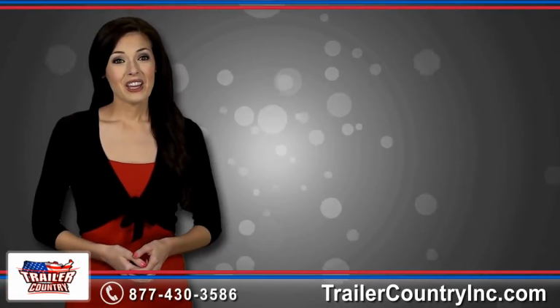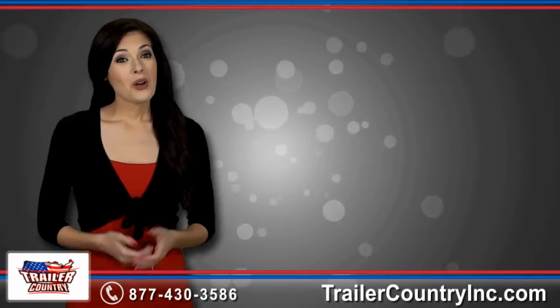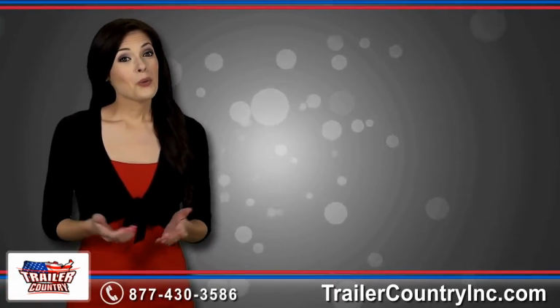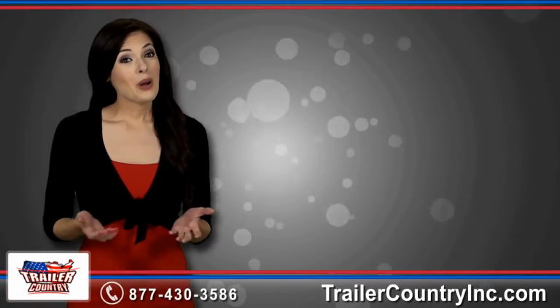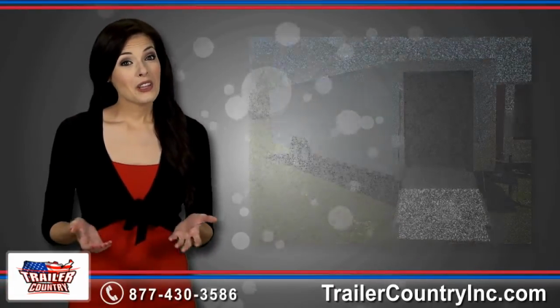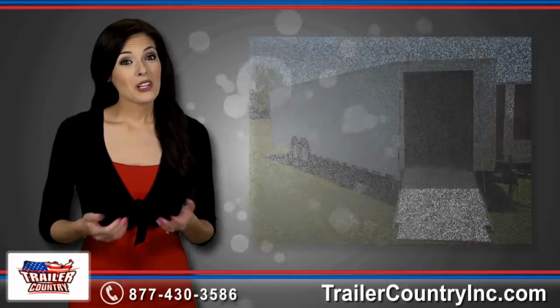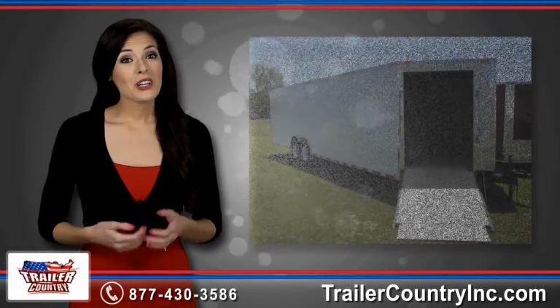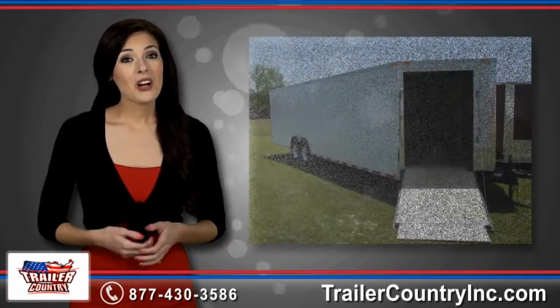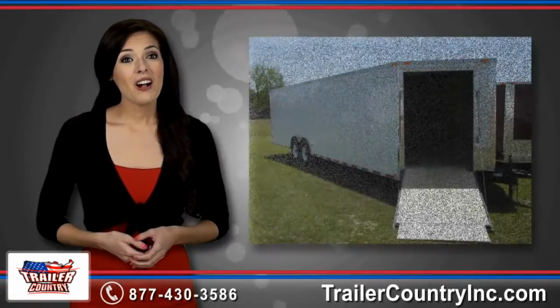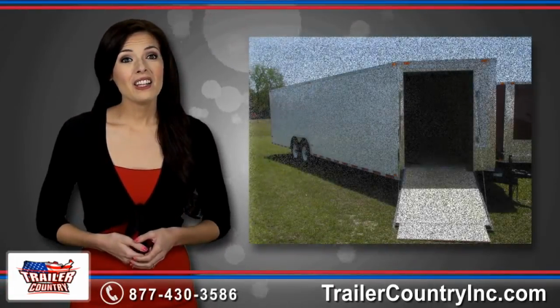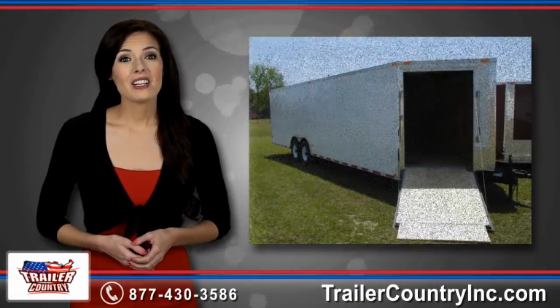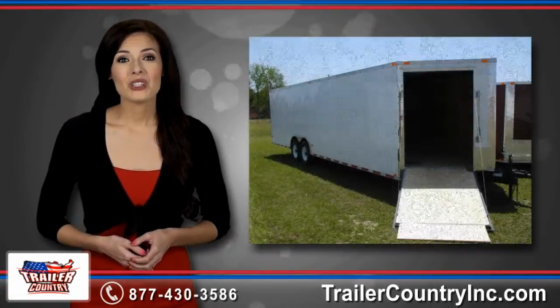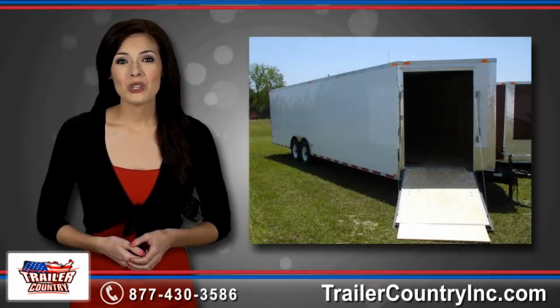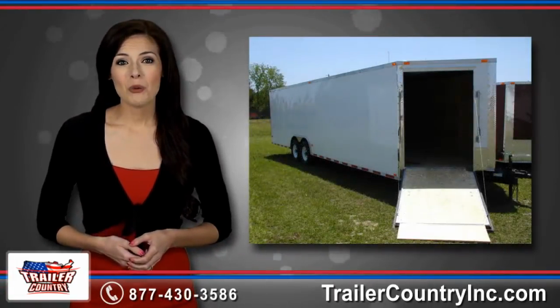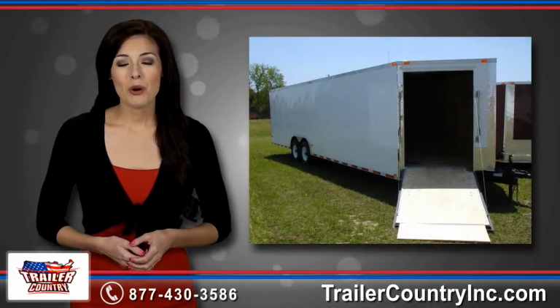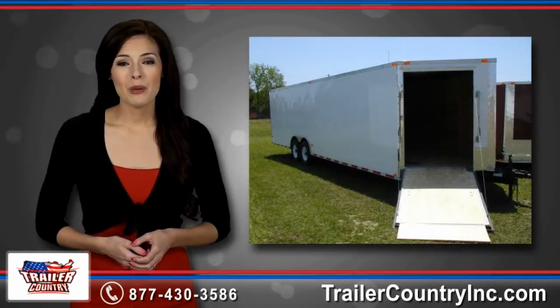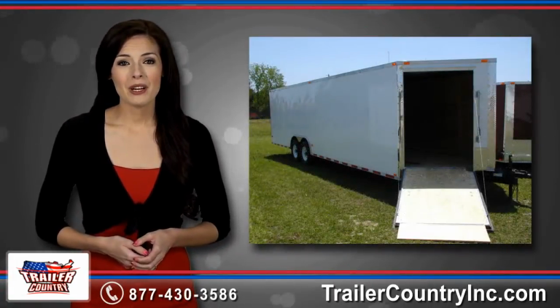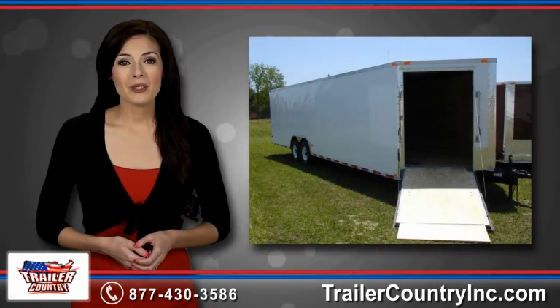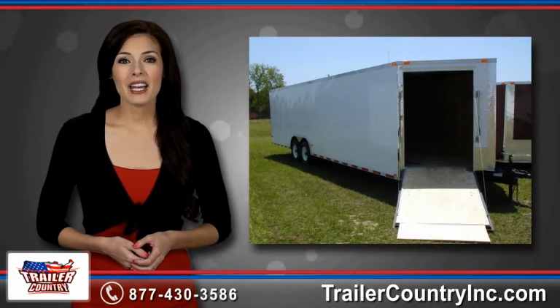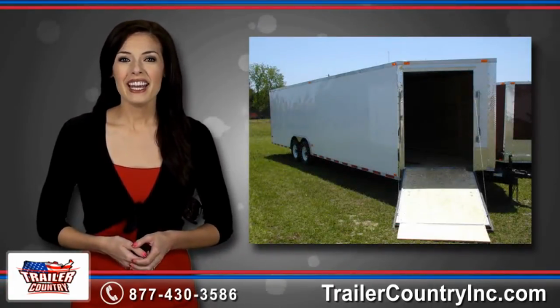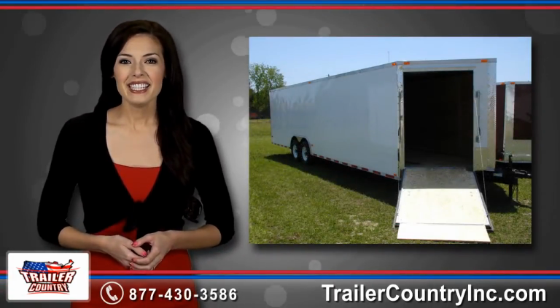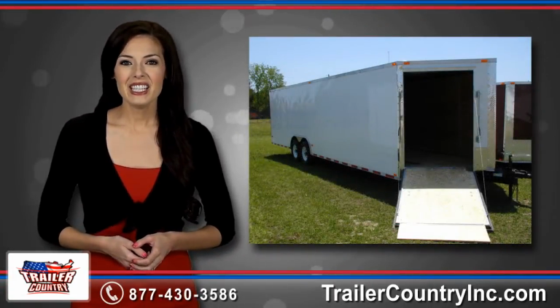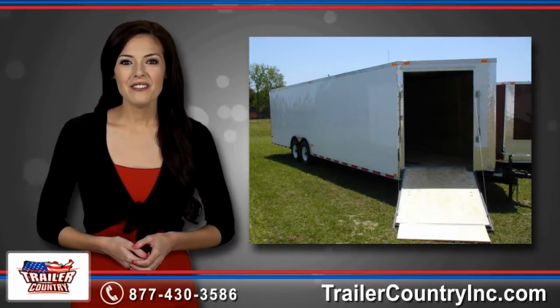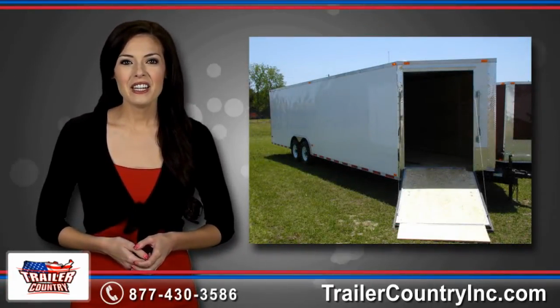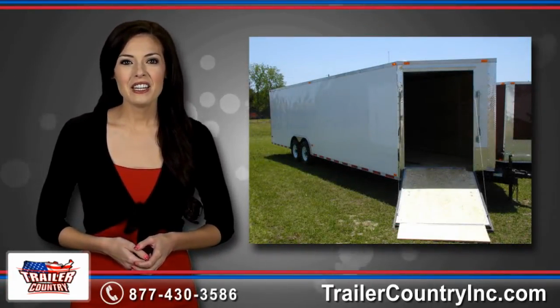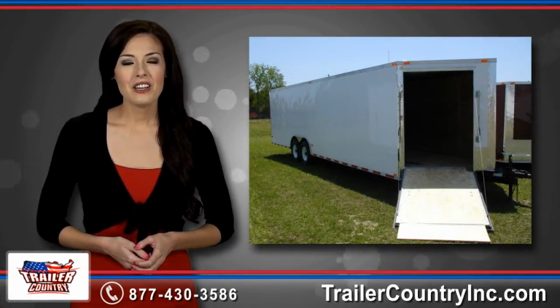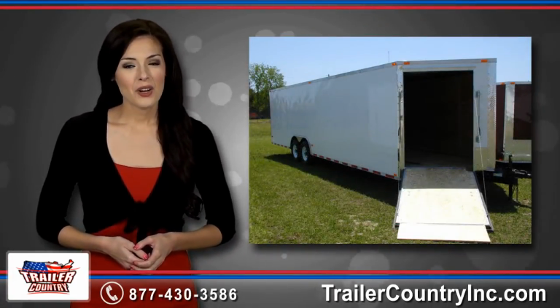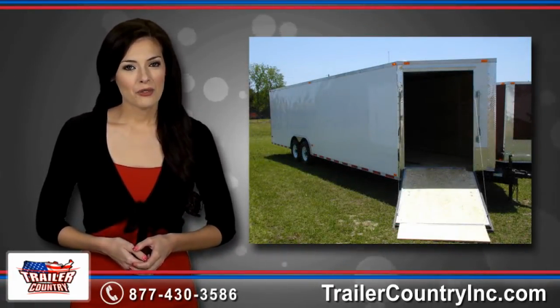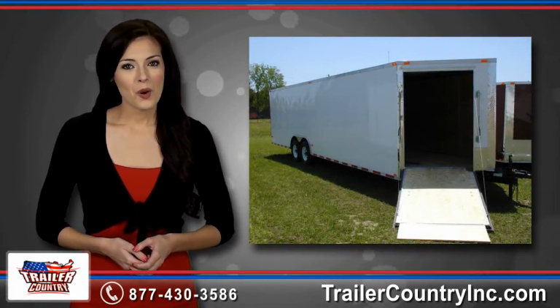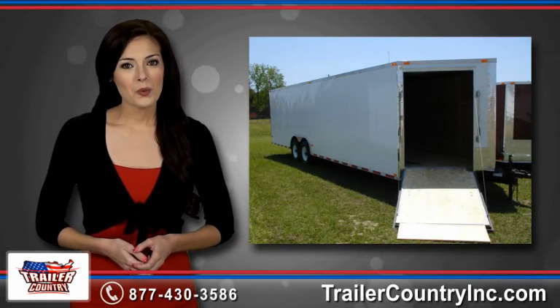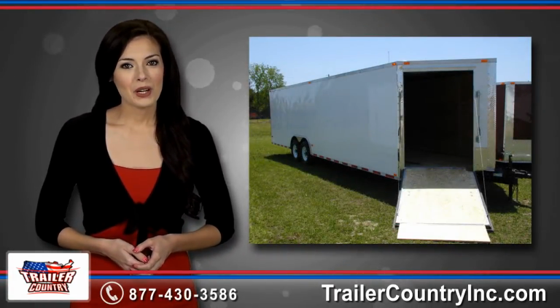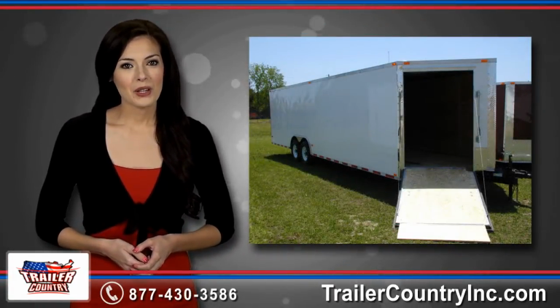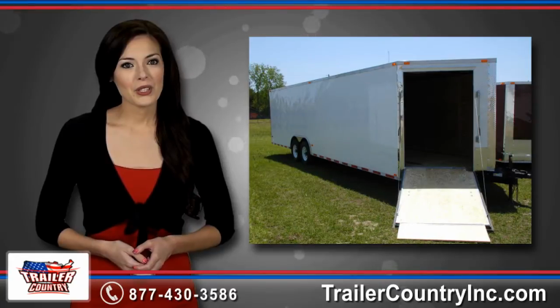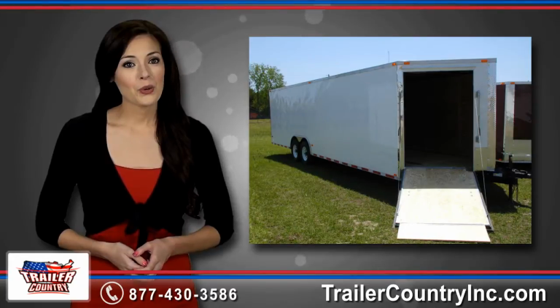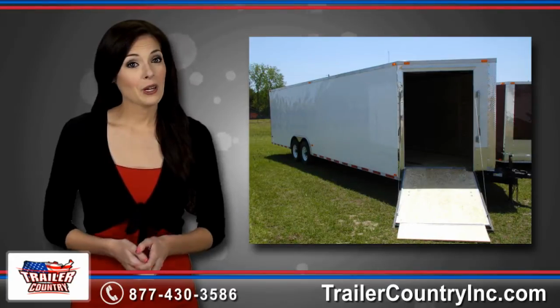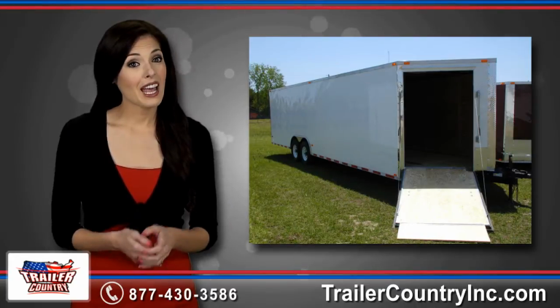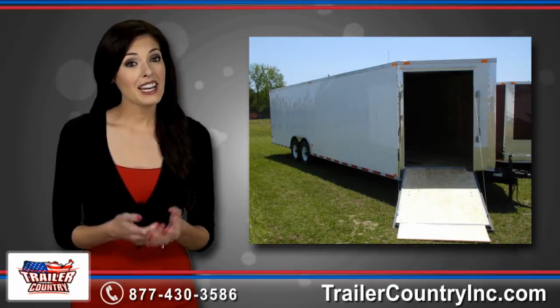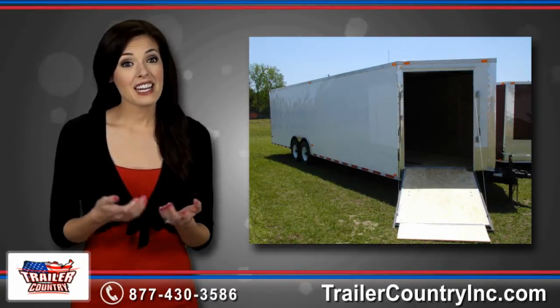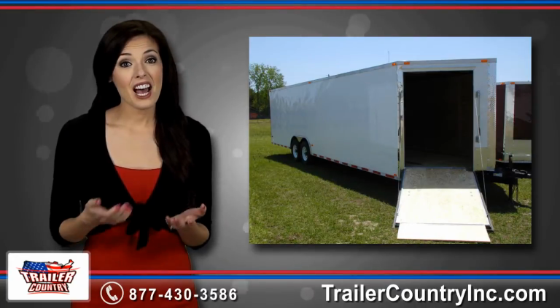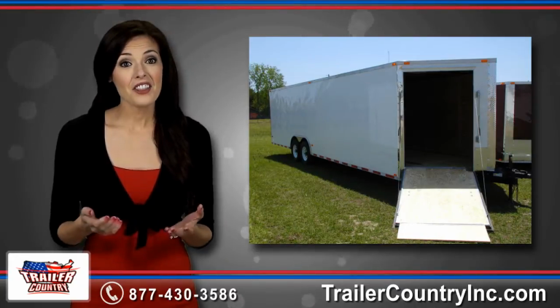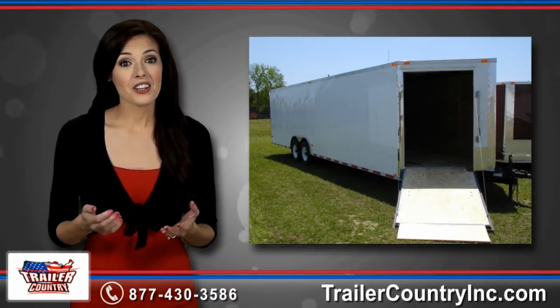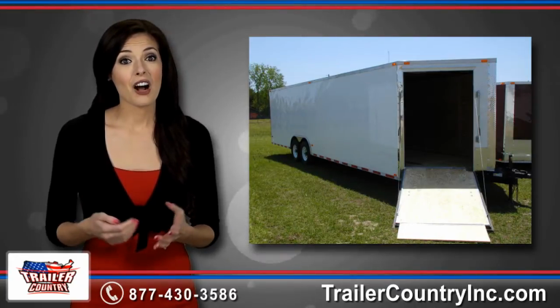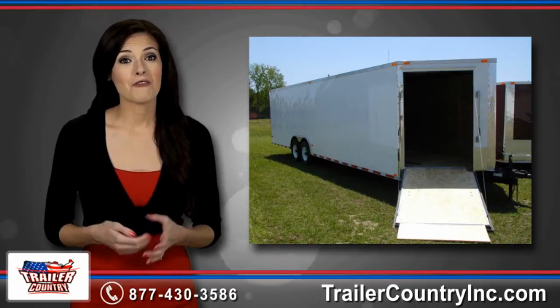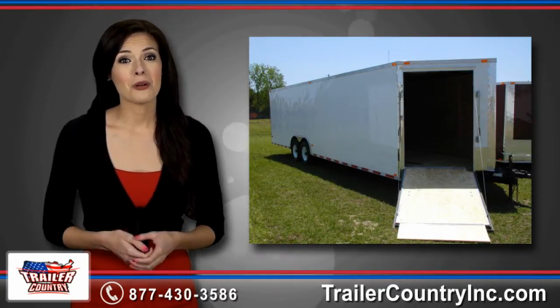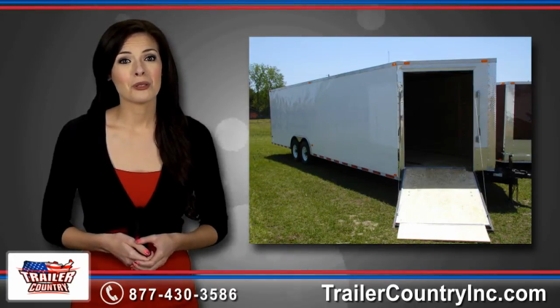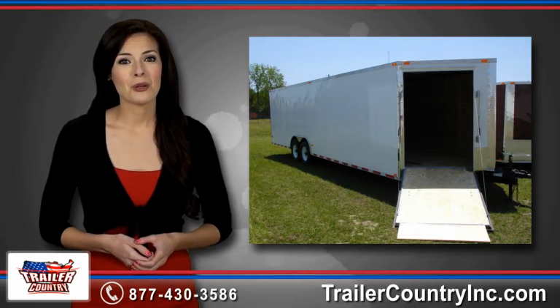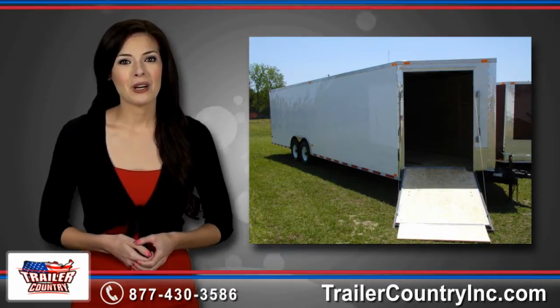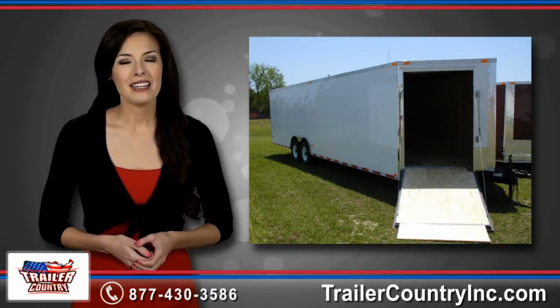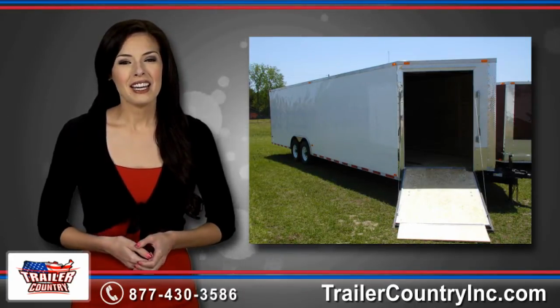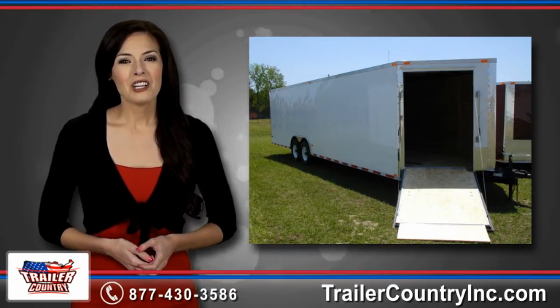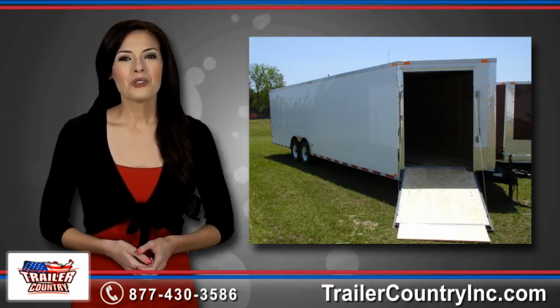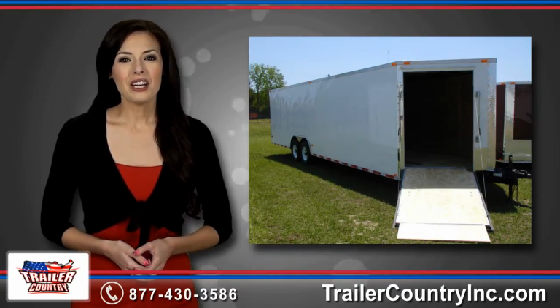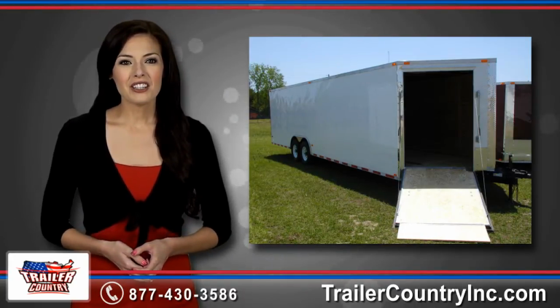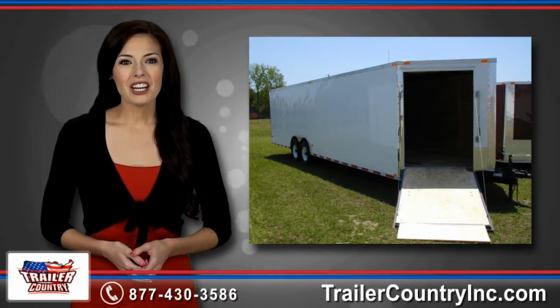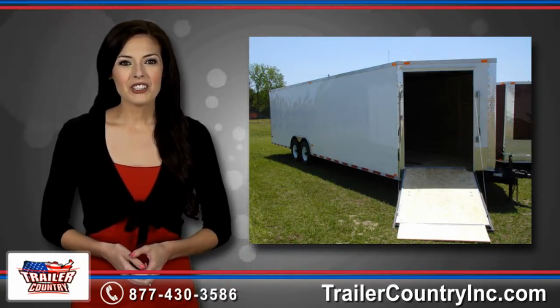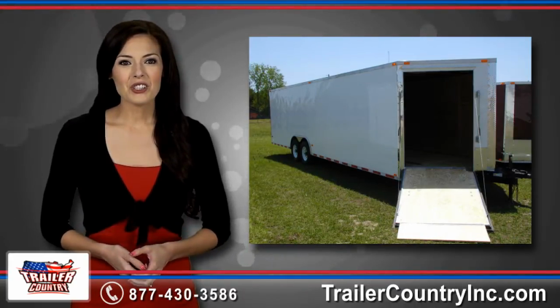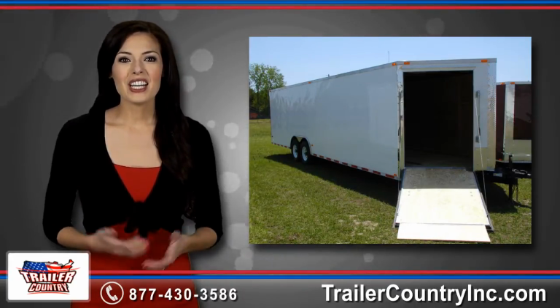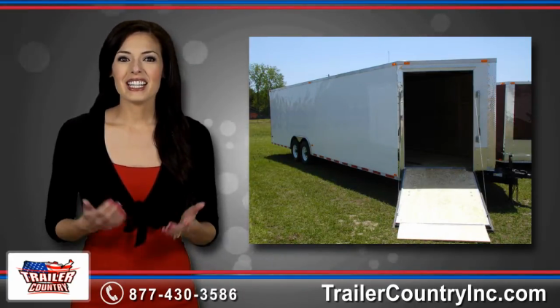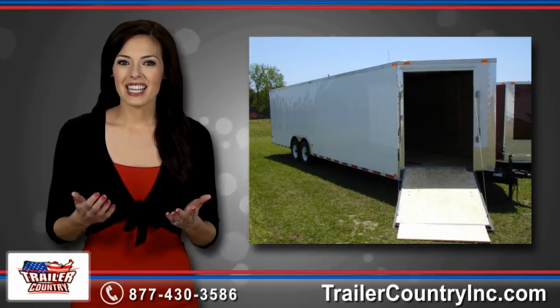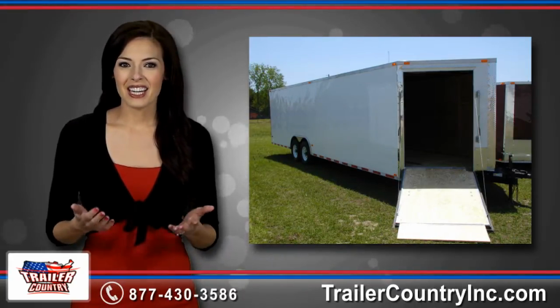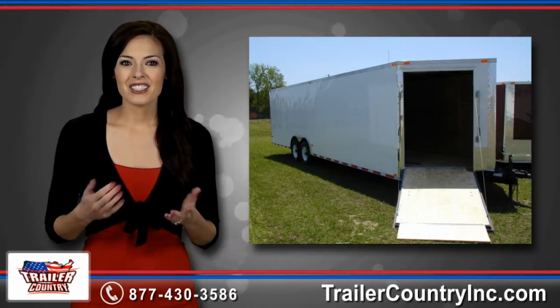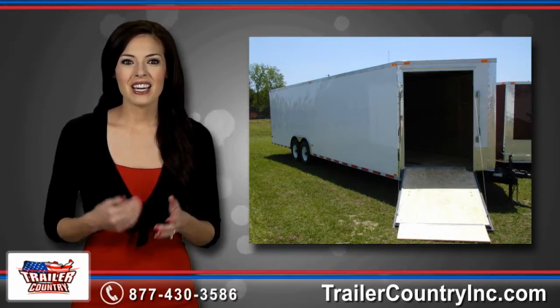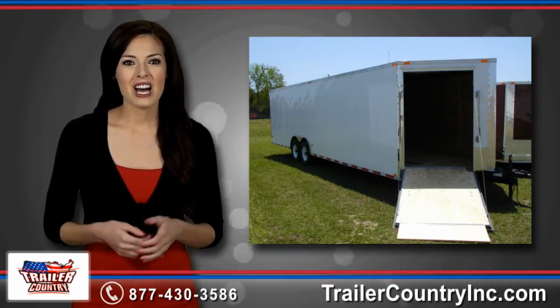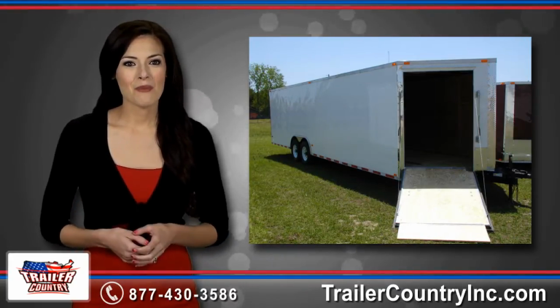Whether you're hauling a snowmobile, ATV, four-wheeler or any other off-road toy, Trailer Country is here to help.